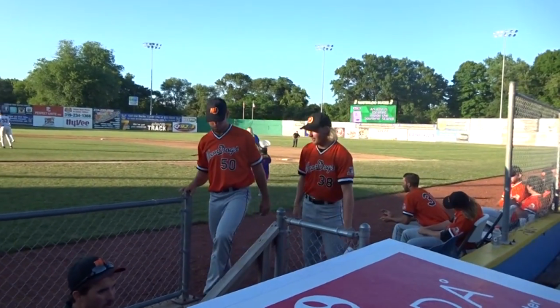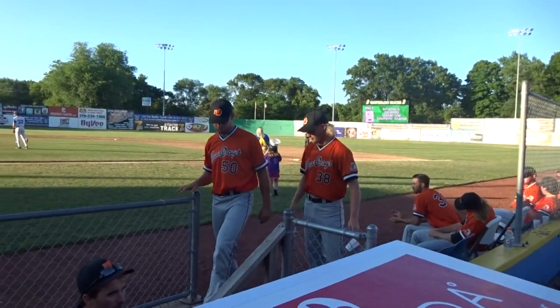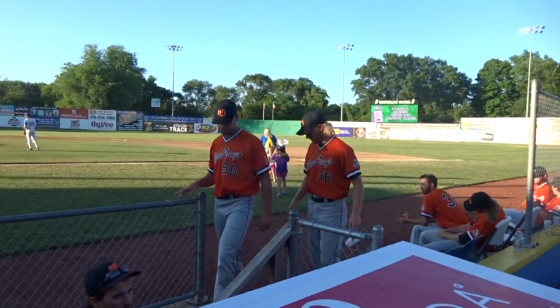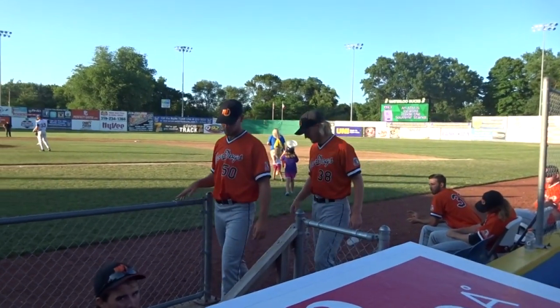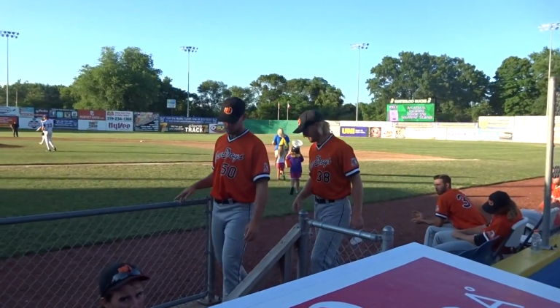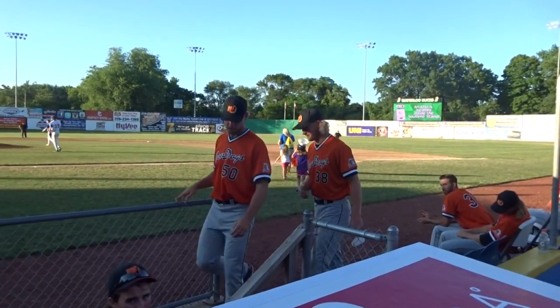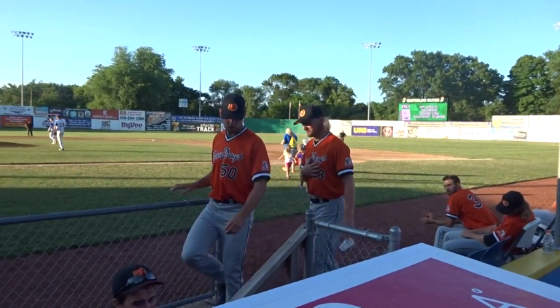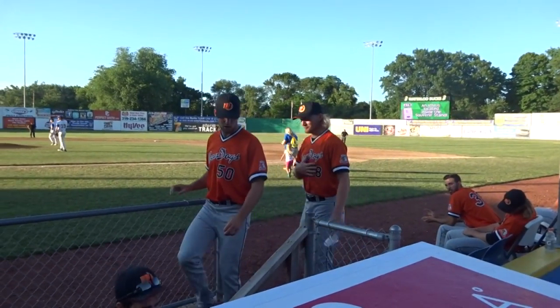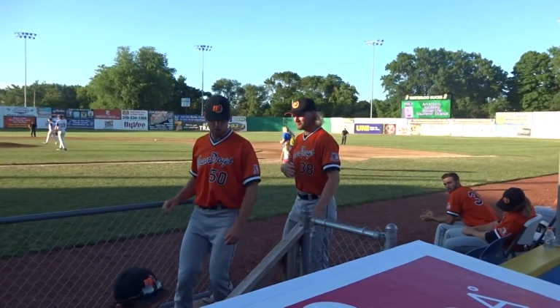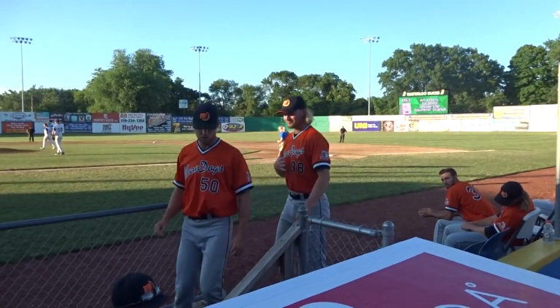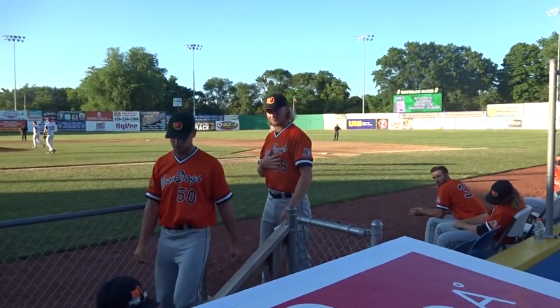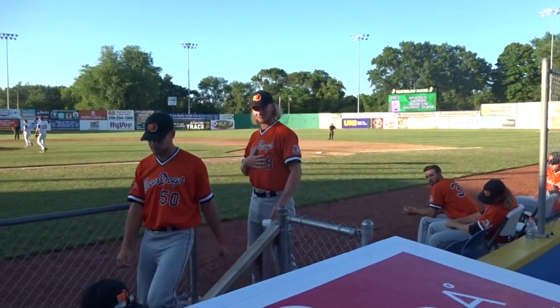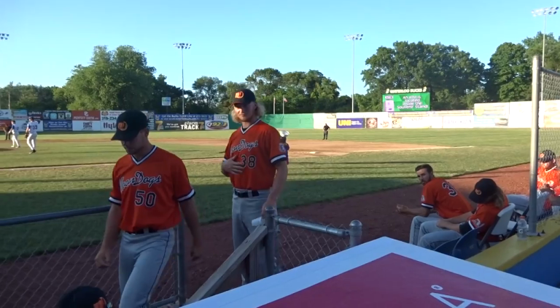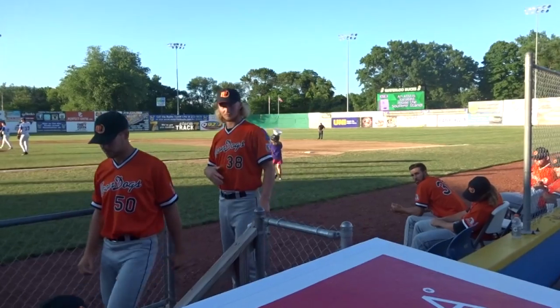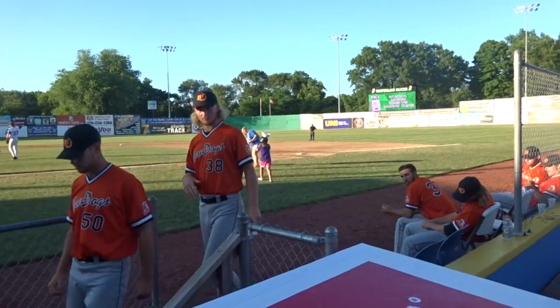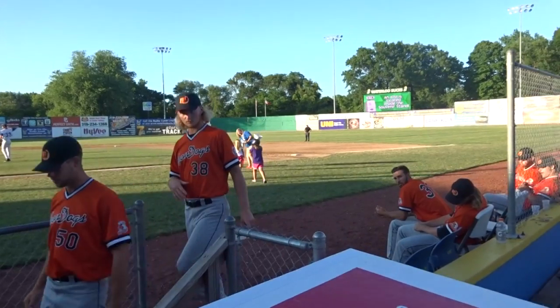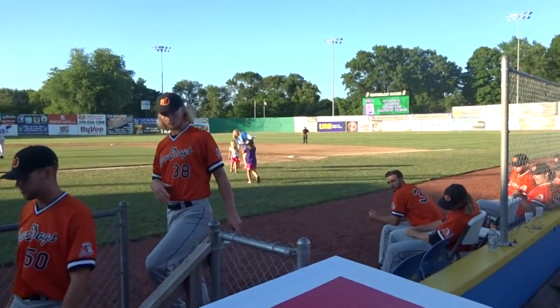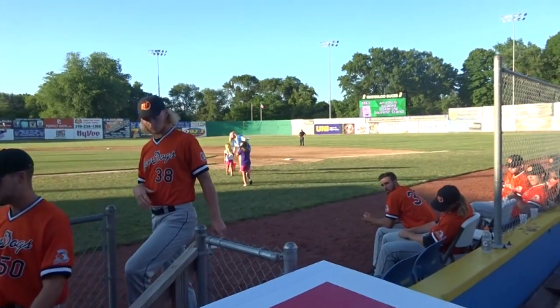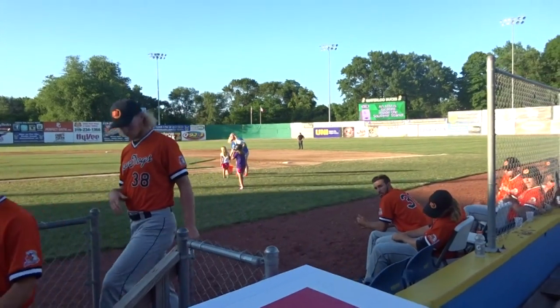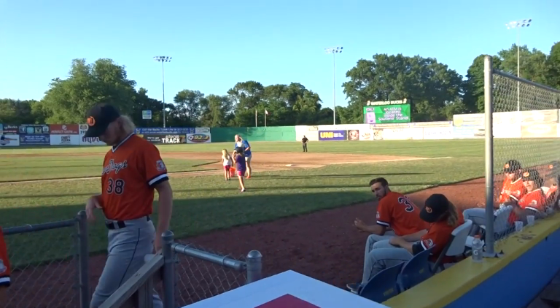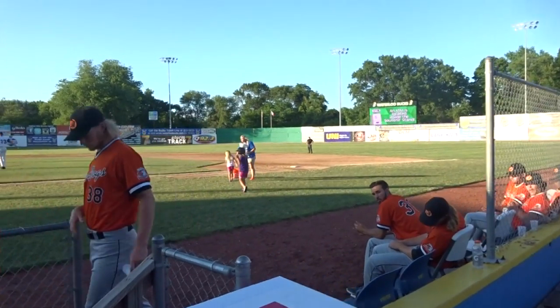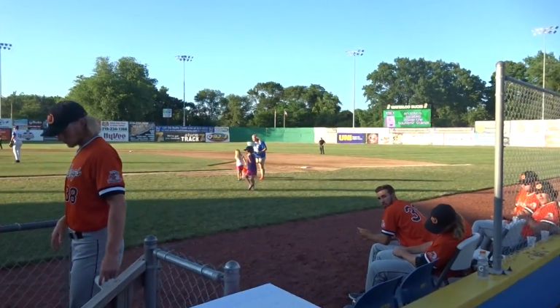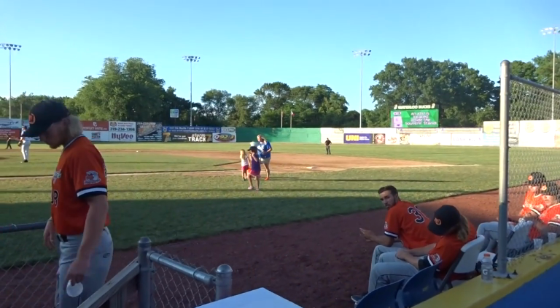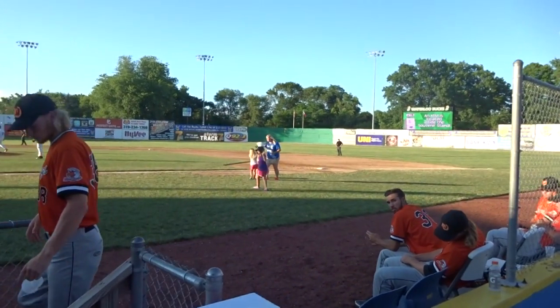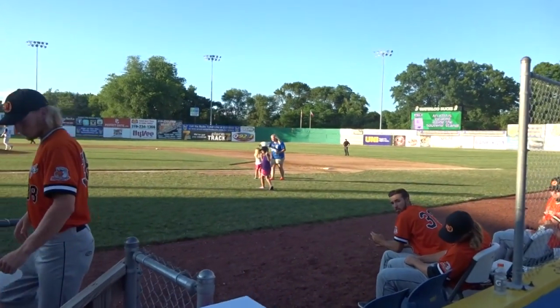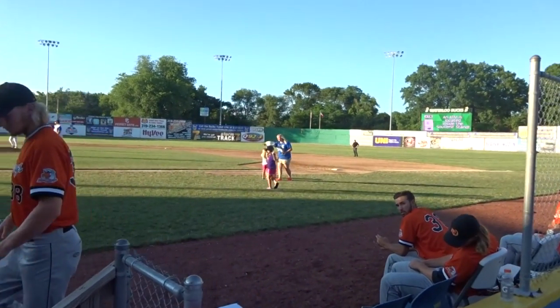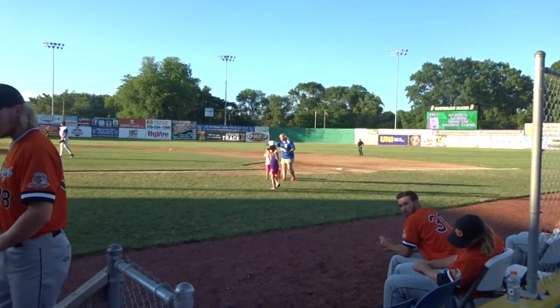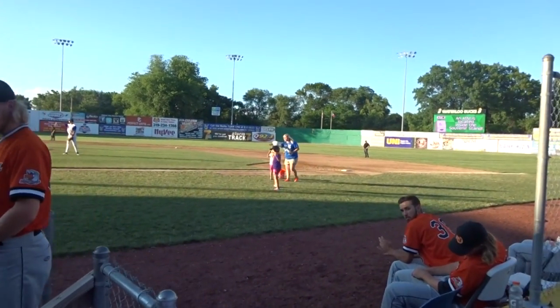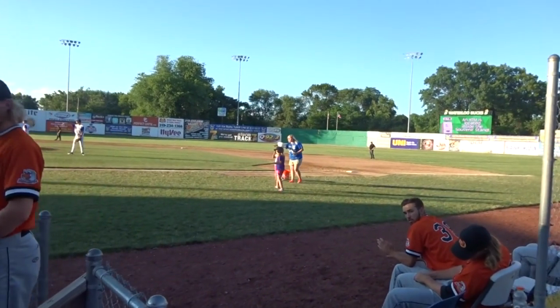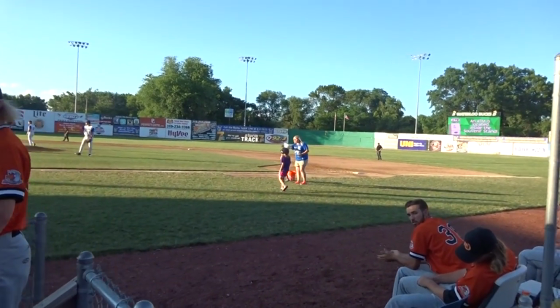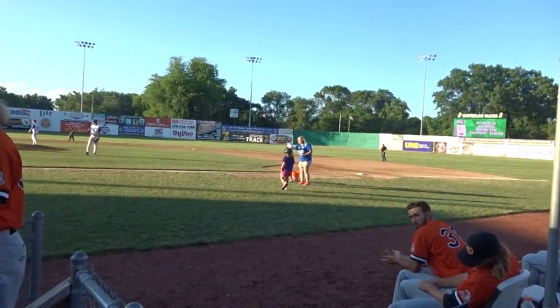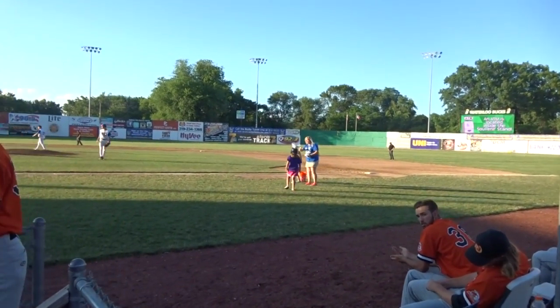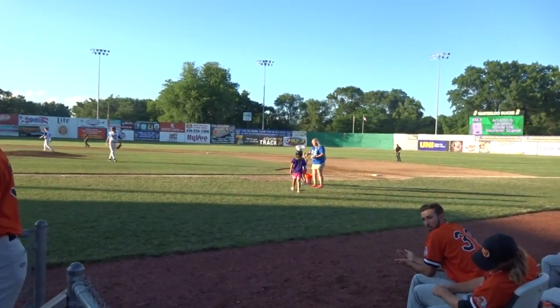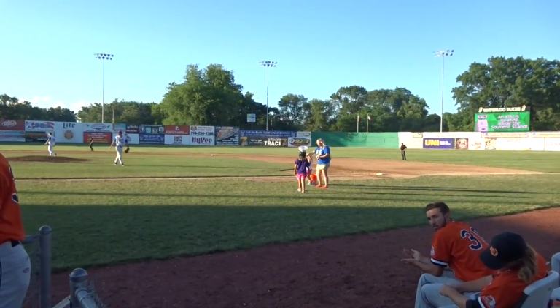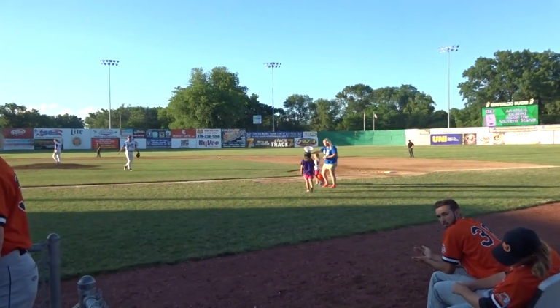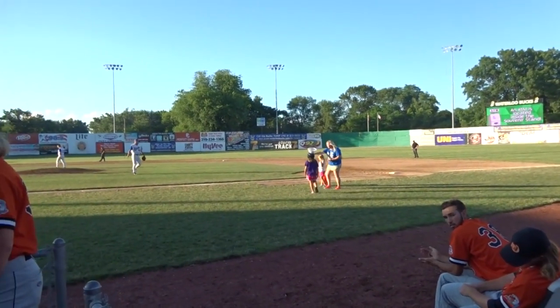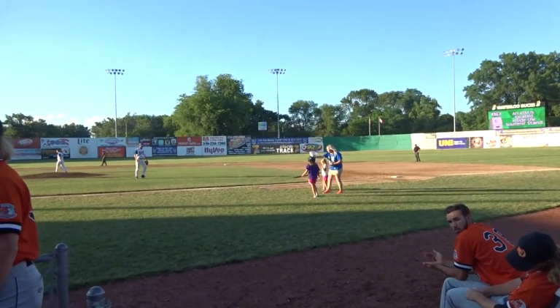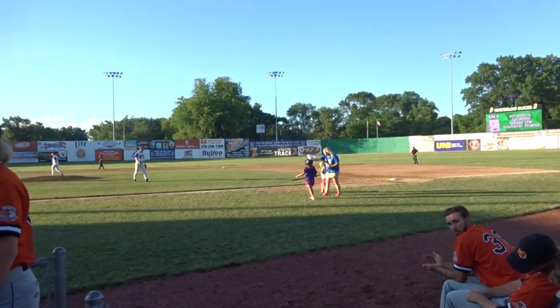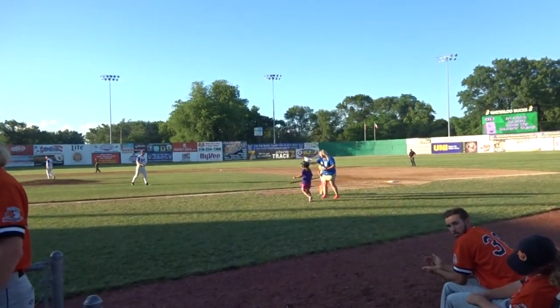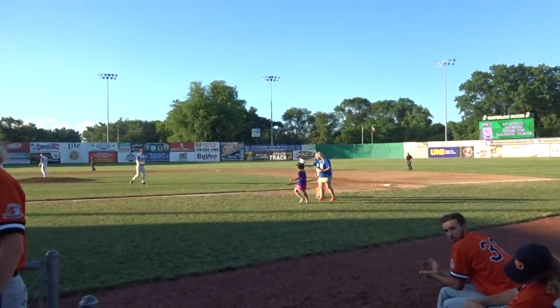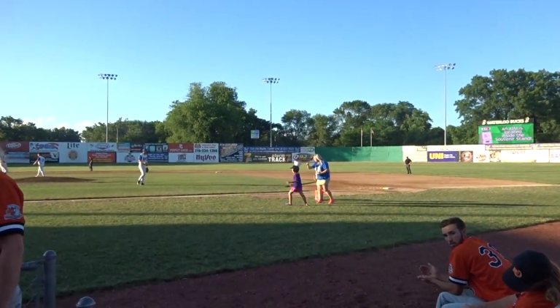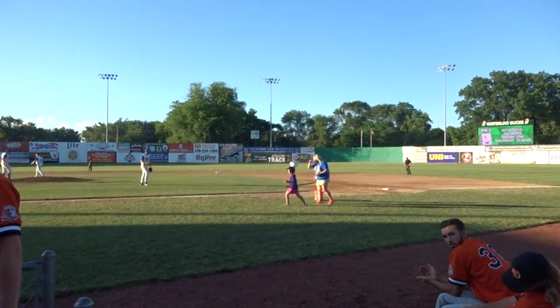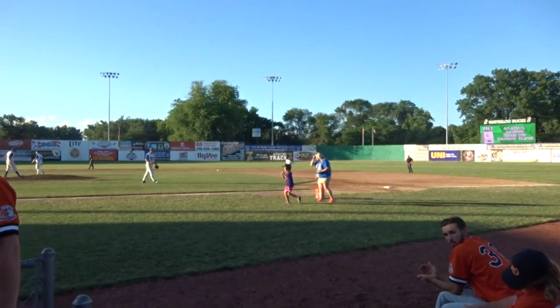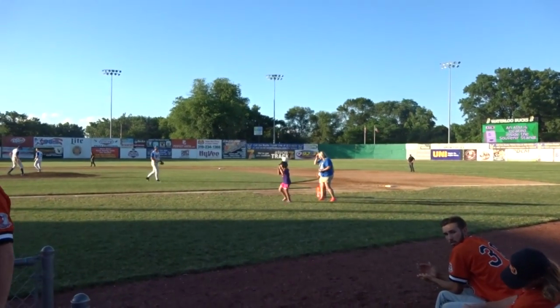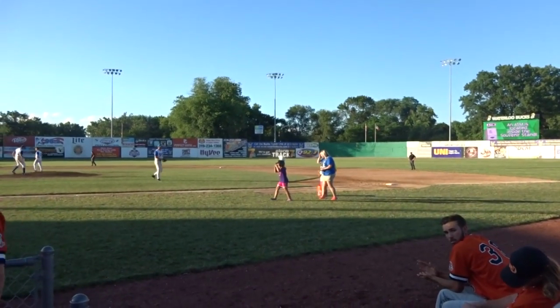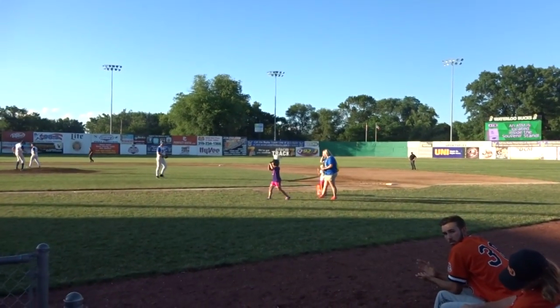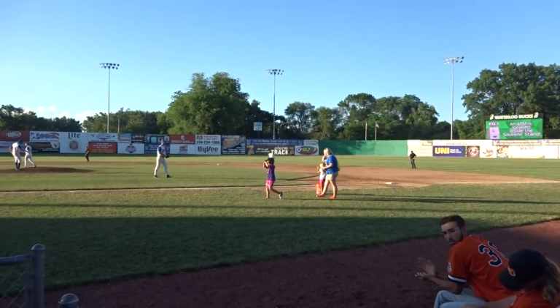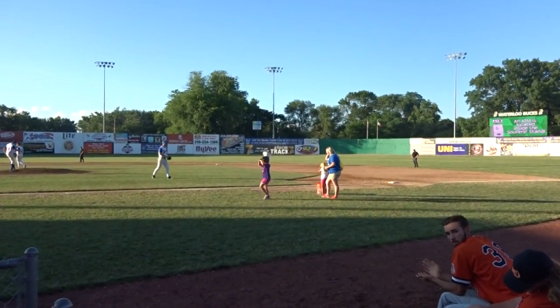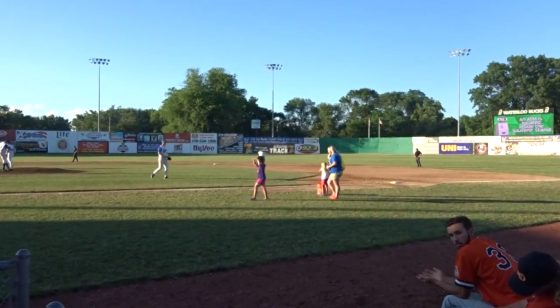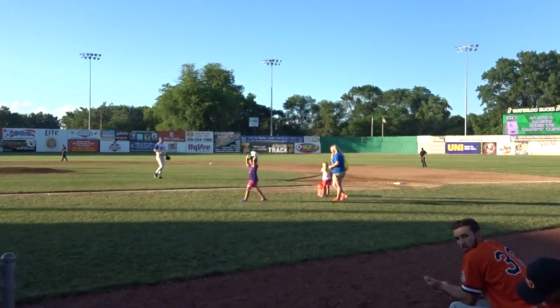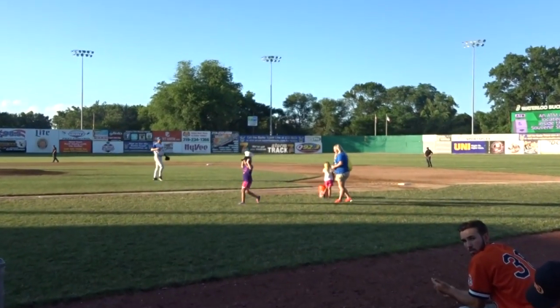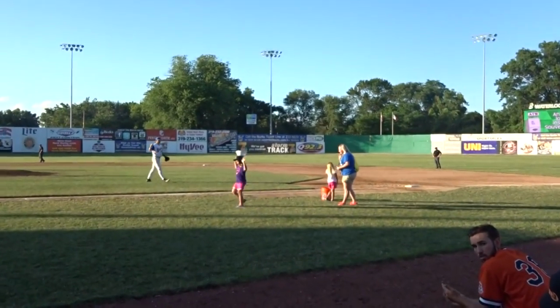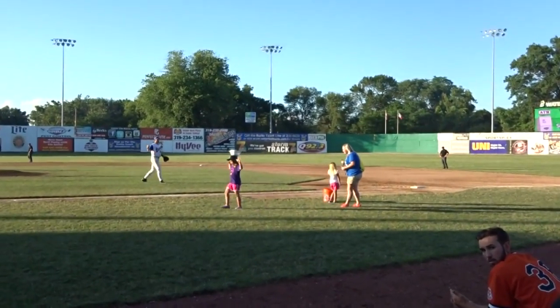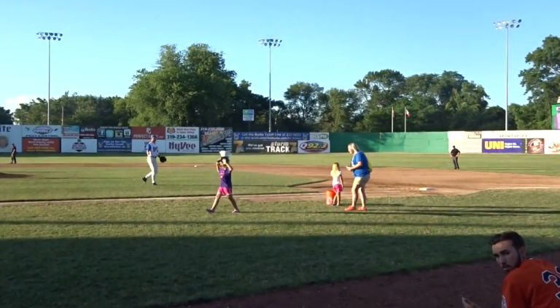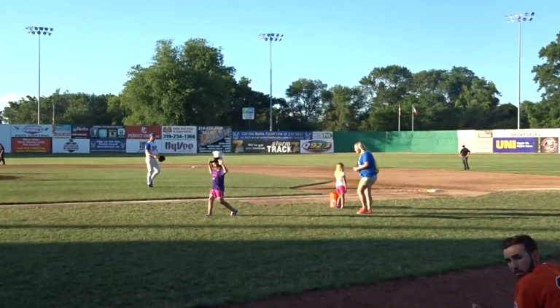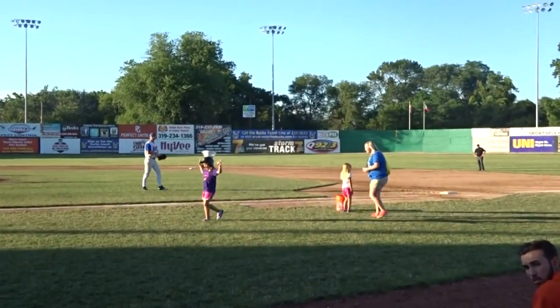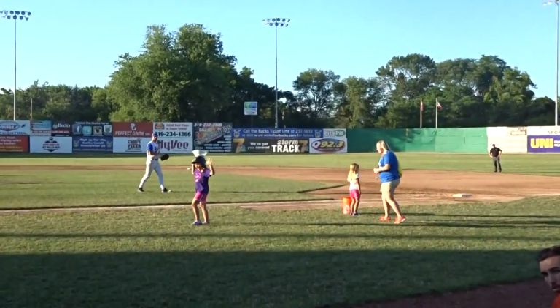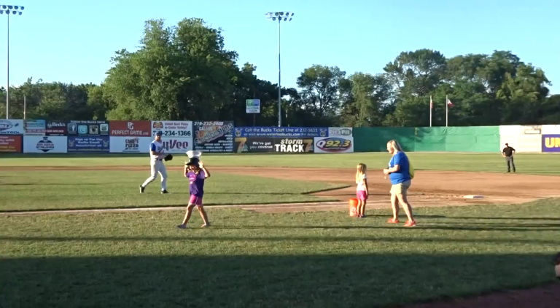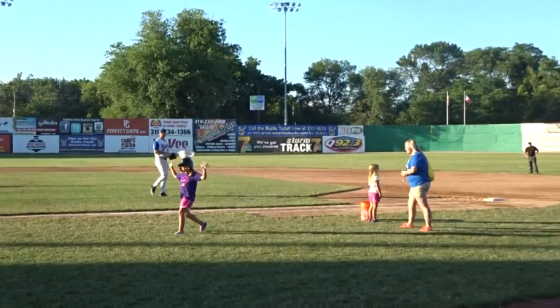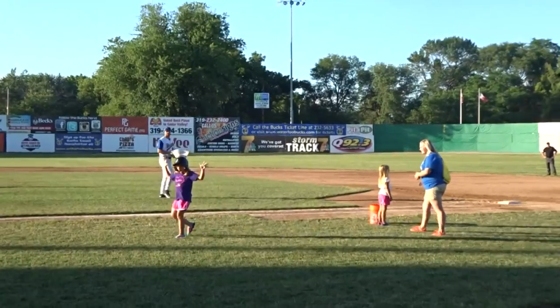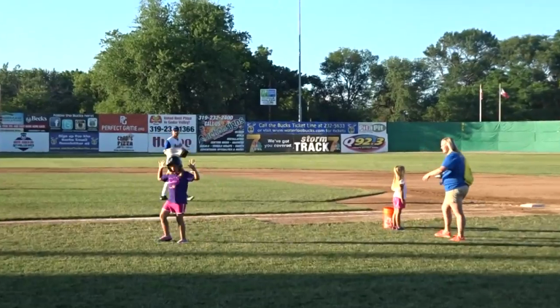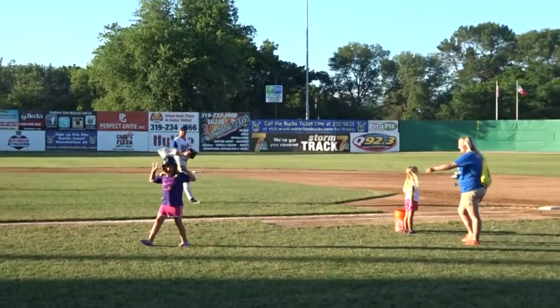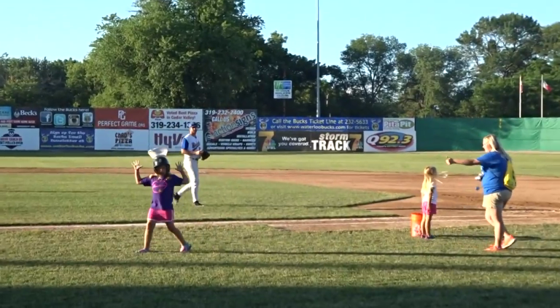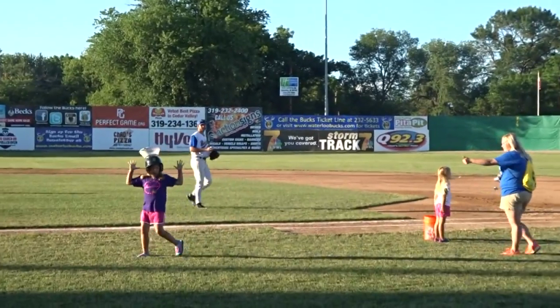Alright fans, it's now time for our Water Bucks Water Balloon Toss. On the first base side, I have Bella and Mikaela. On the third base side, I have Kayla and Megan.